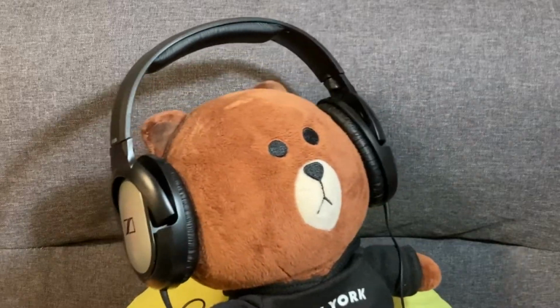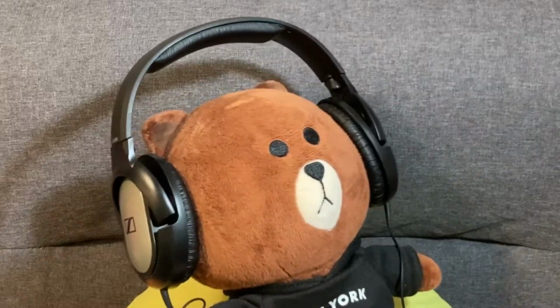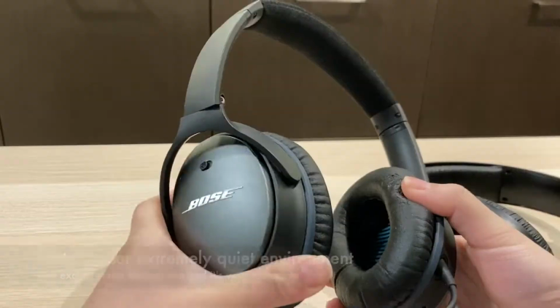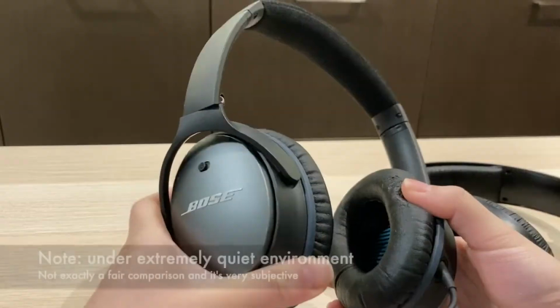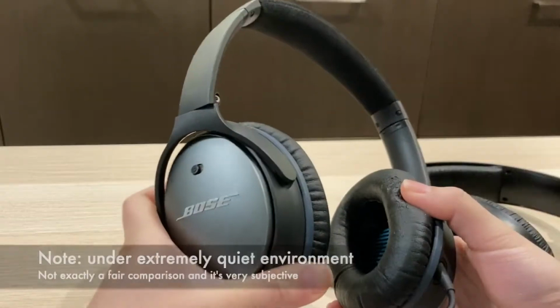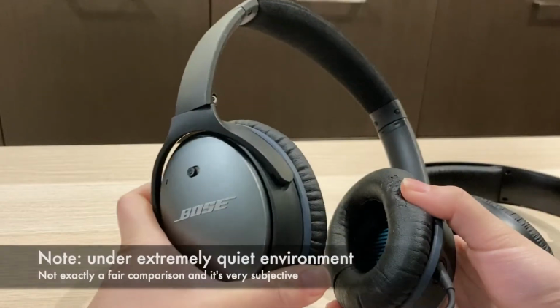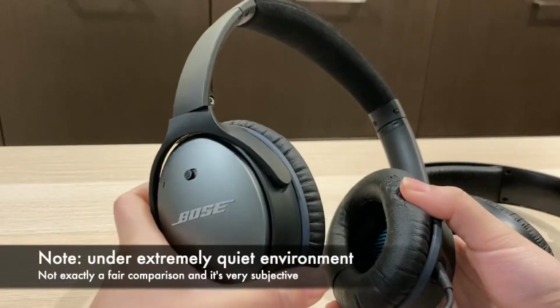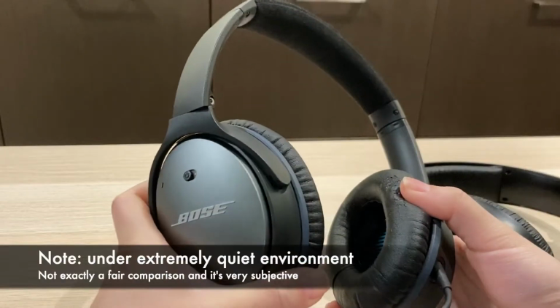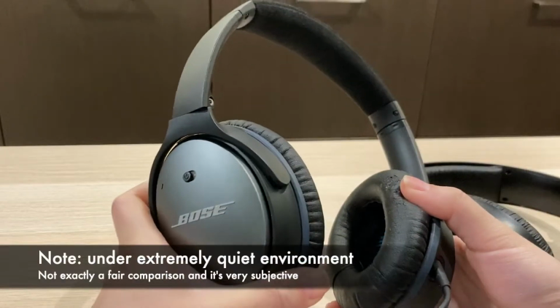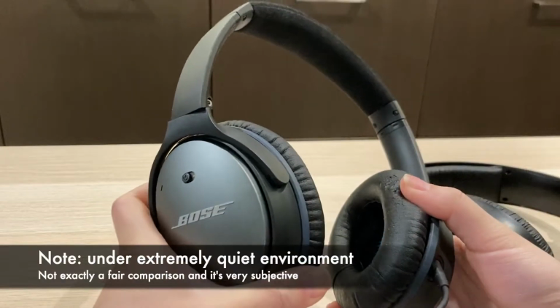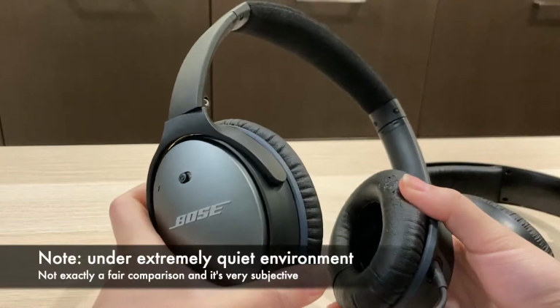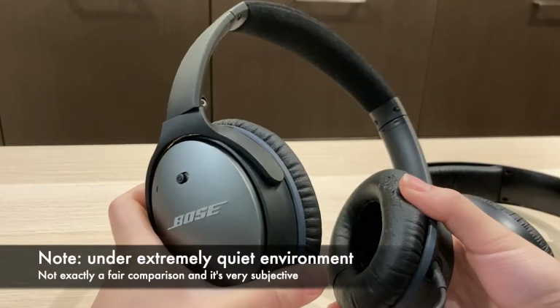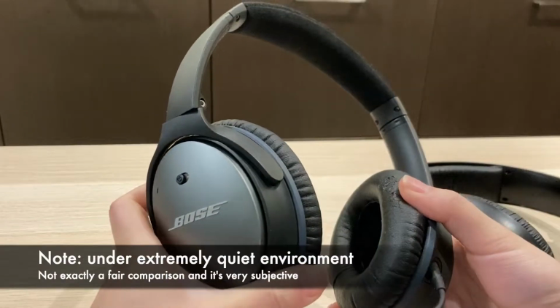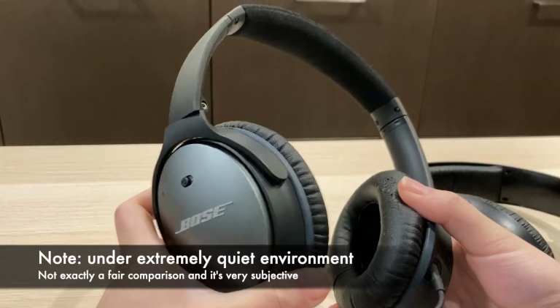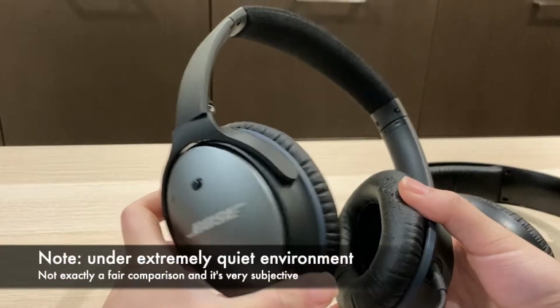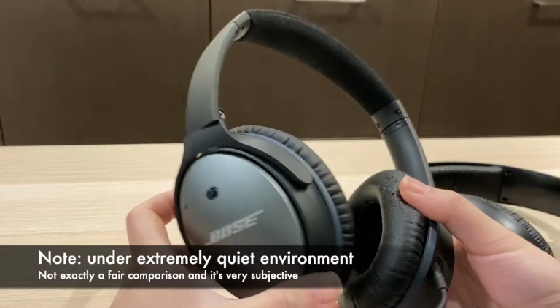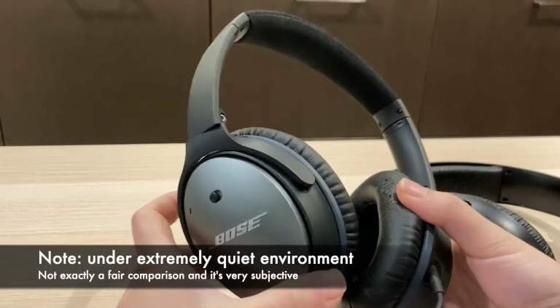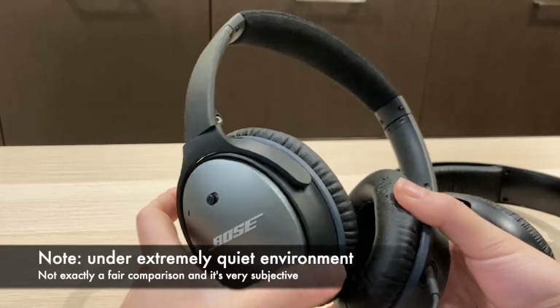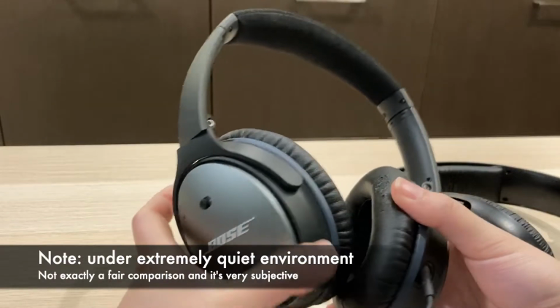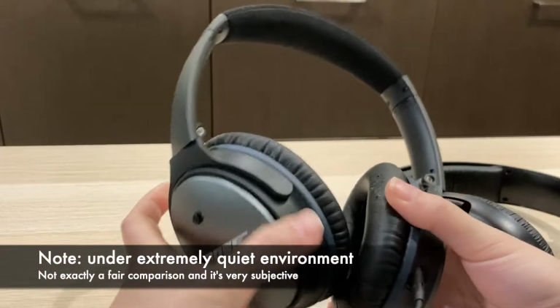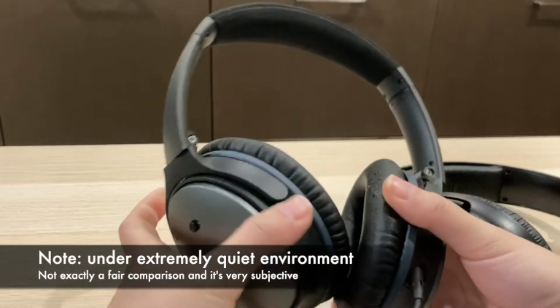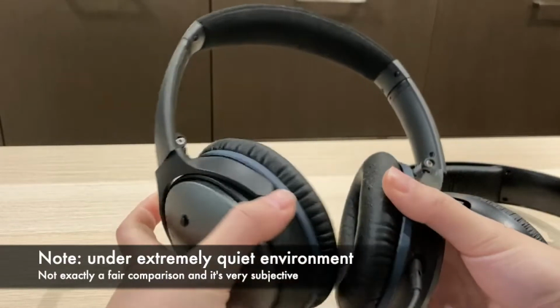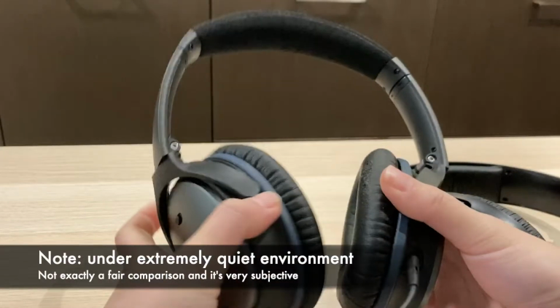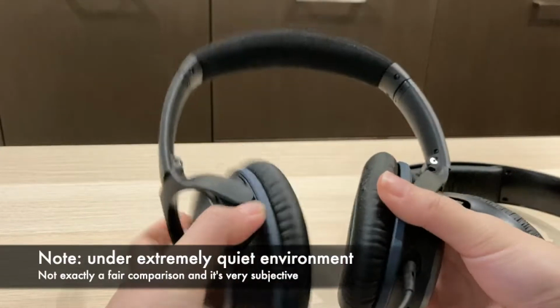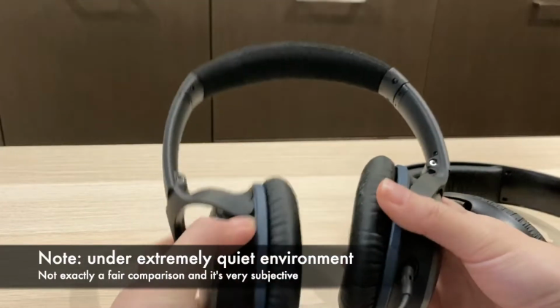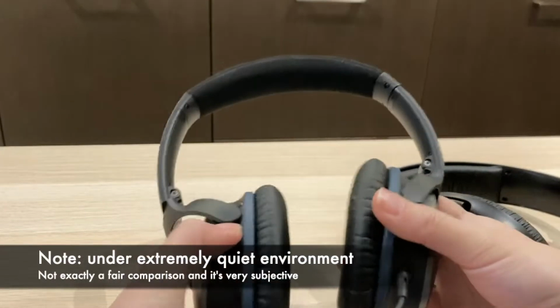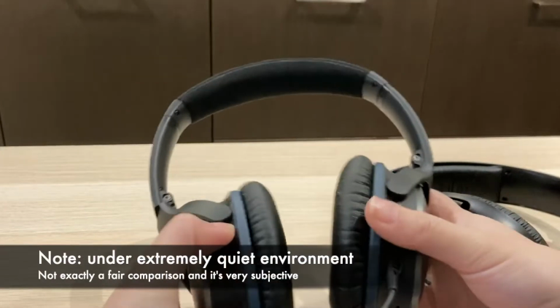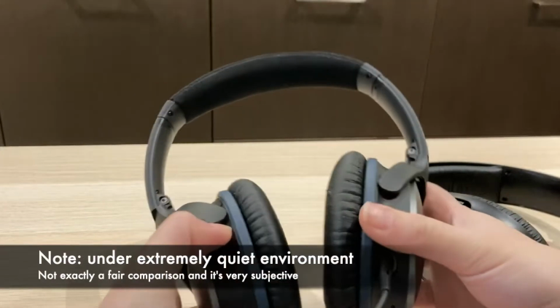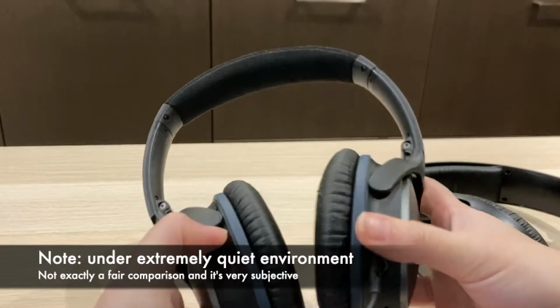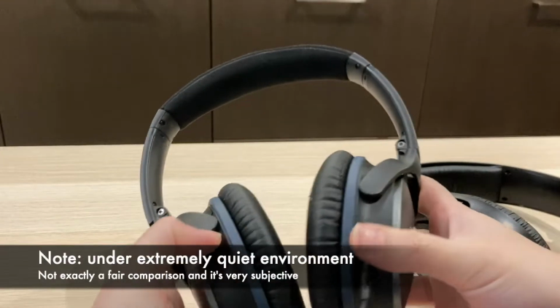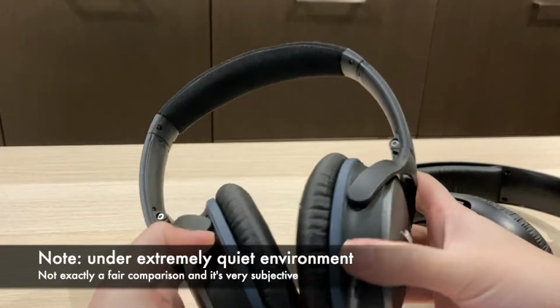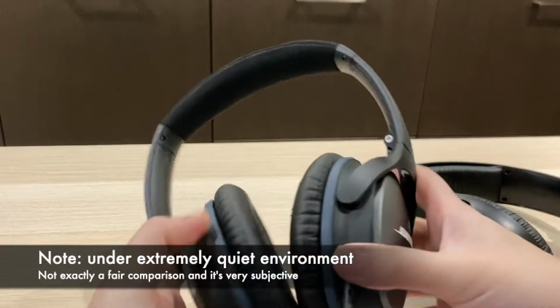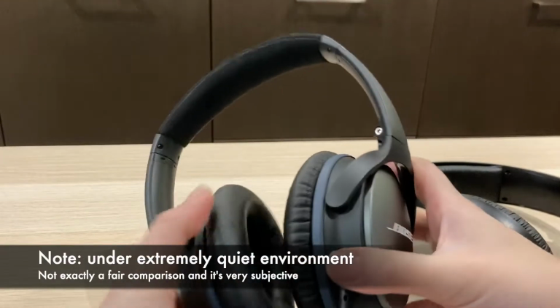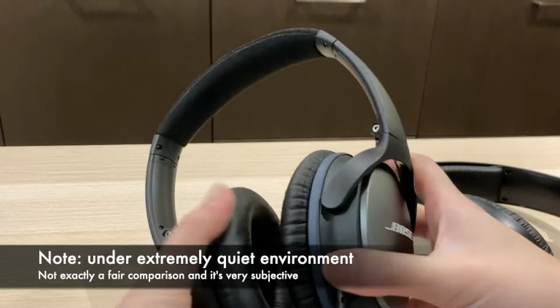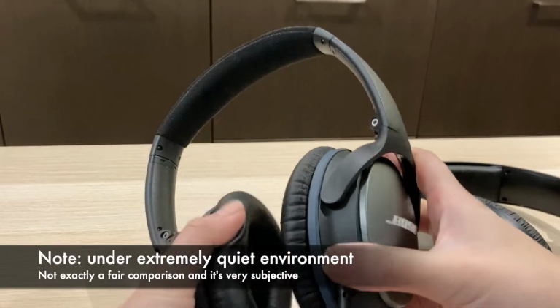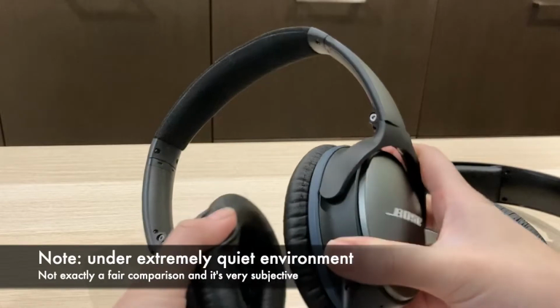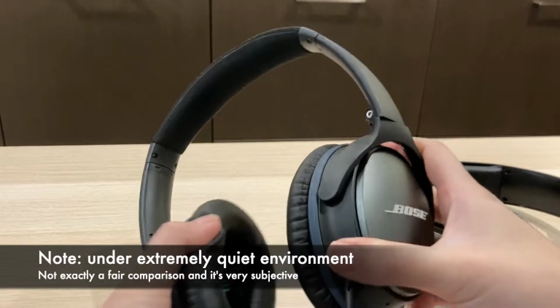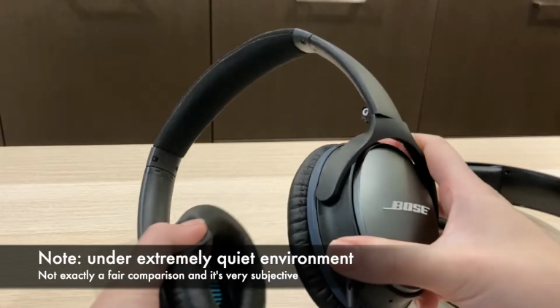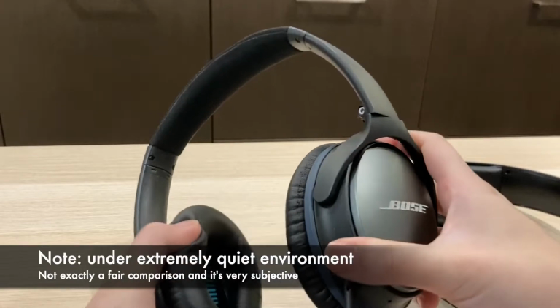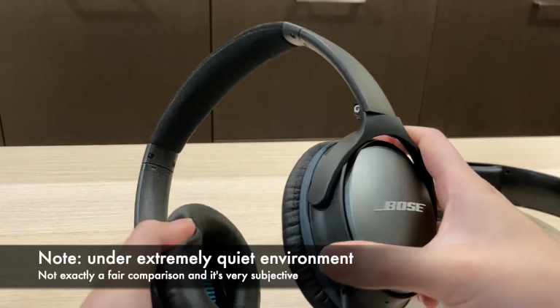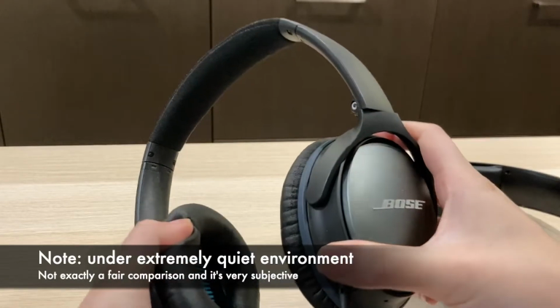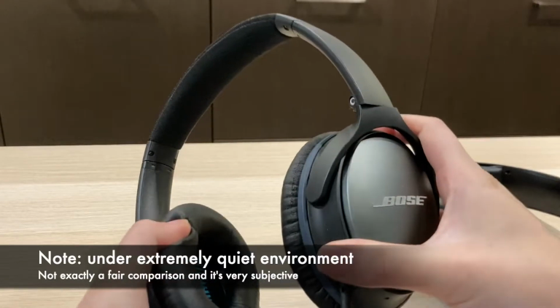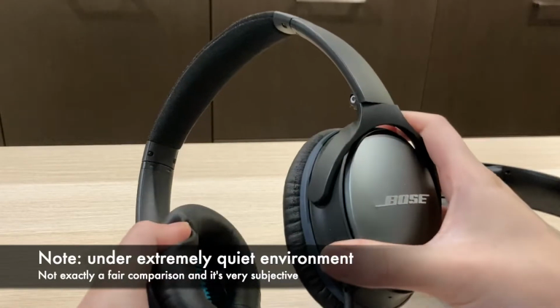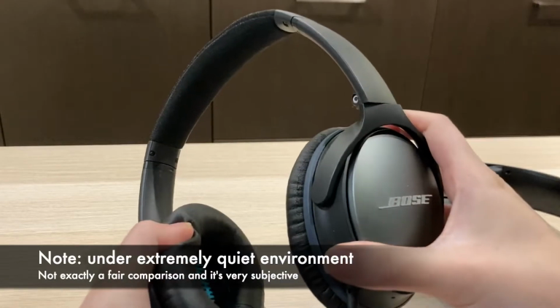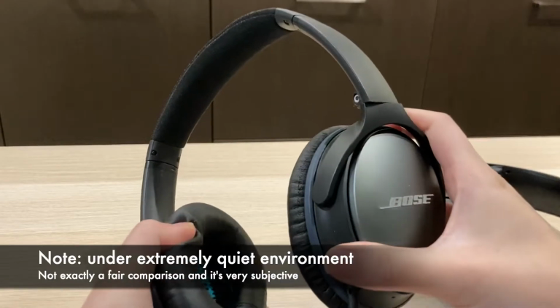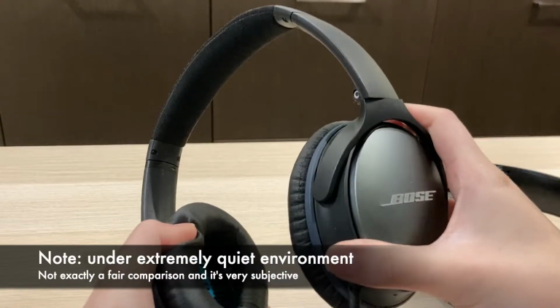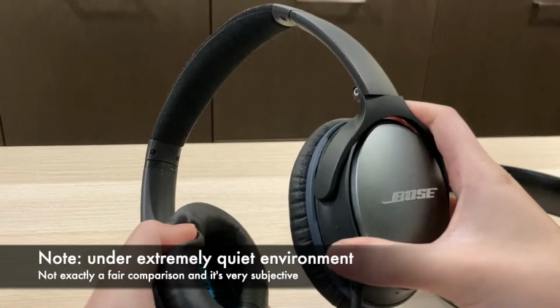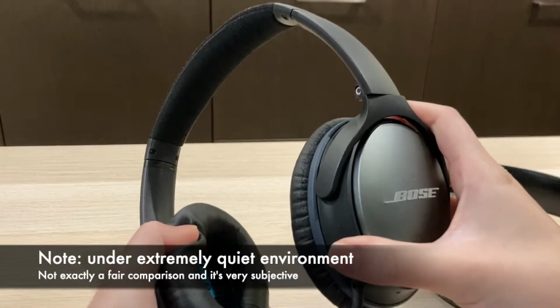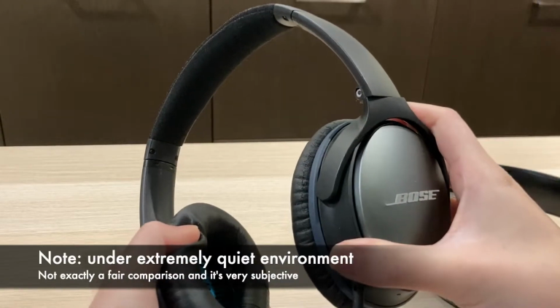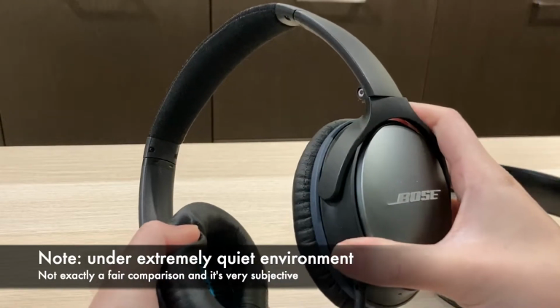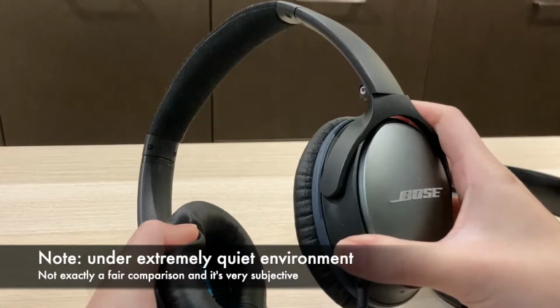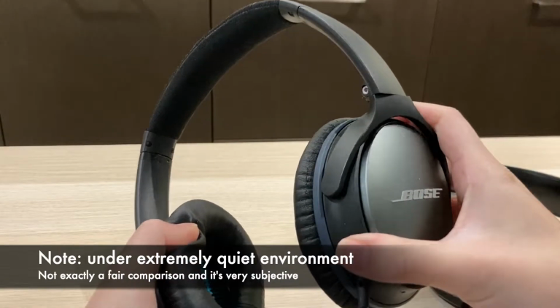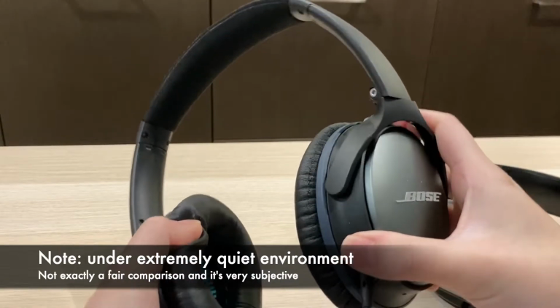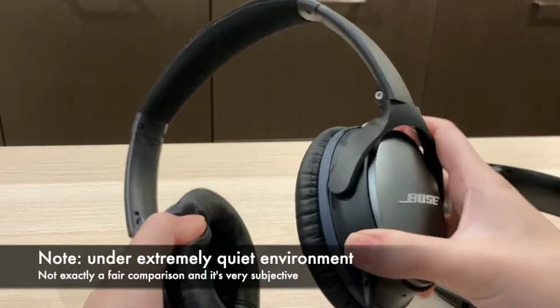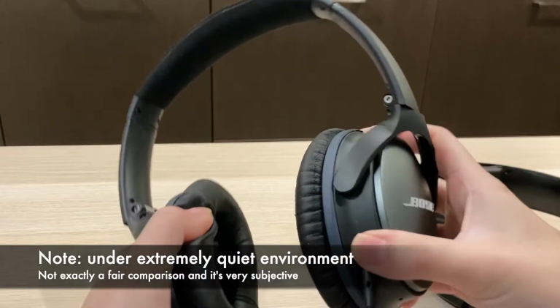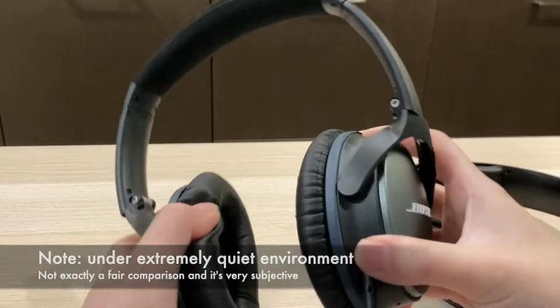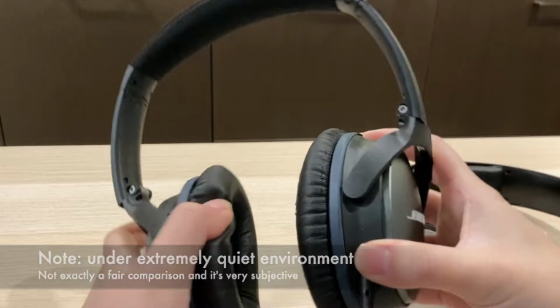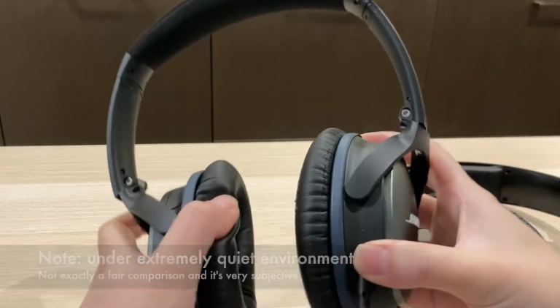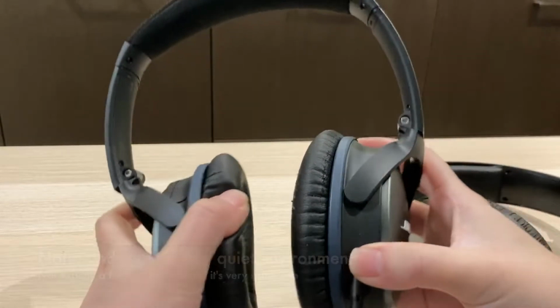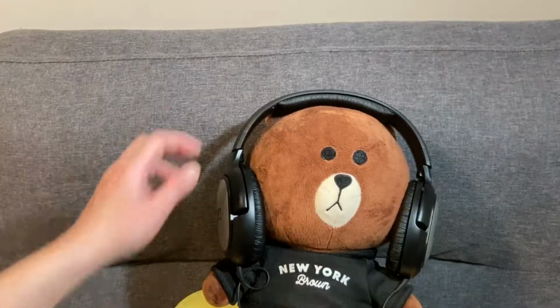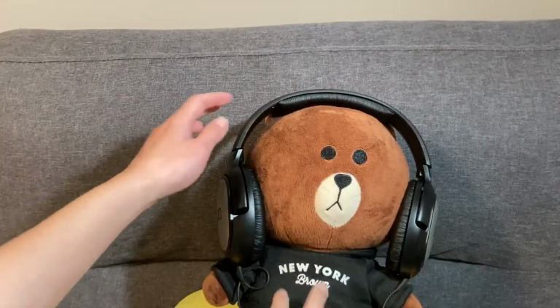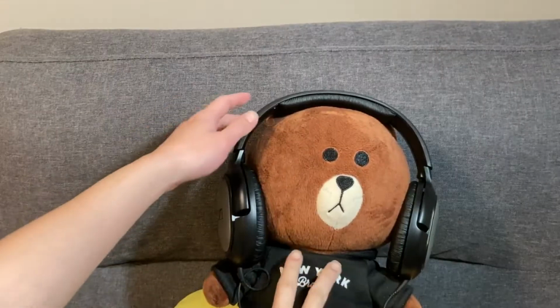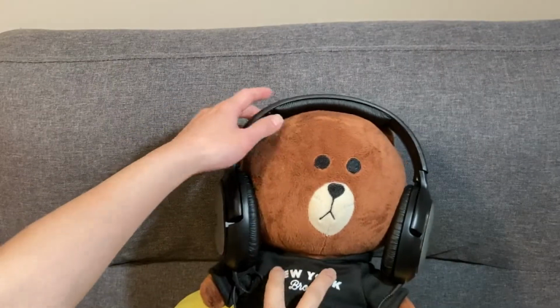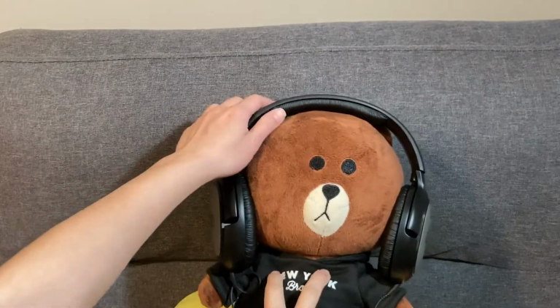I can barely notice the difference with my Bose QuietComfort 25 unless I'm switching between them simultaneously for comparison.